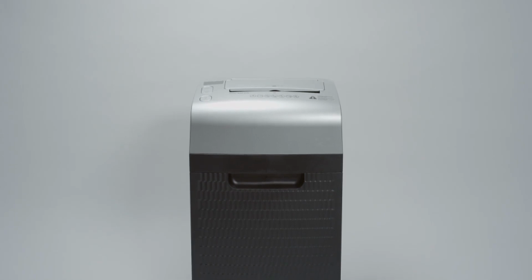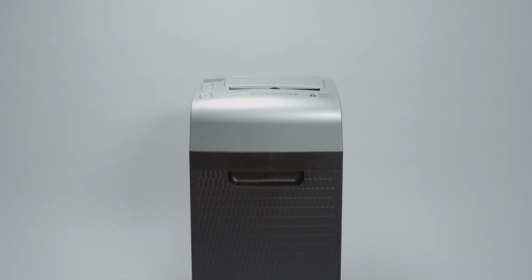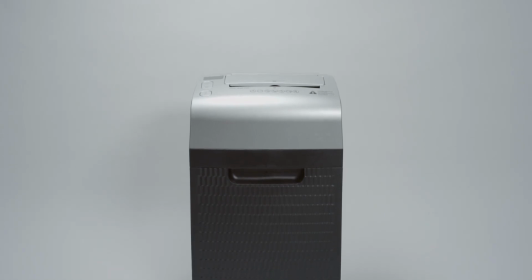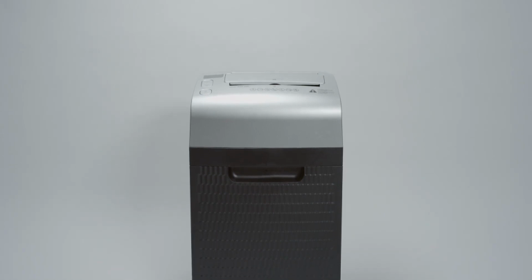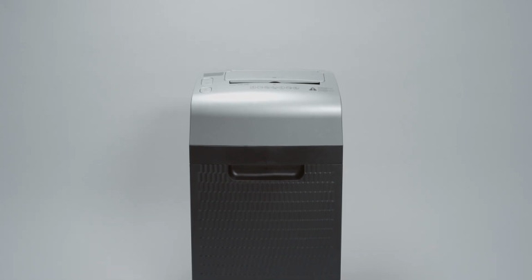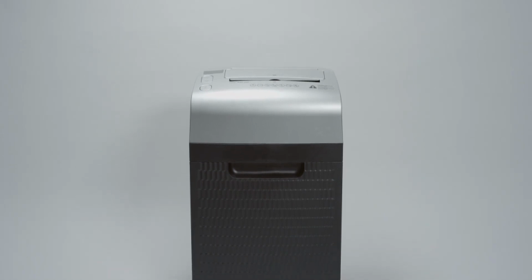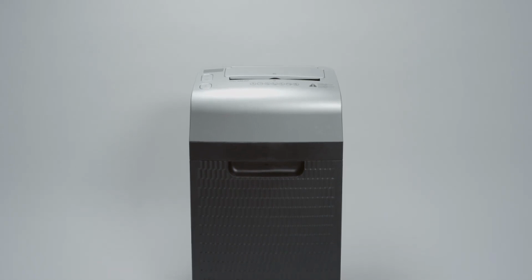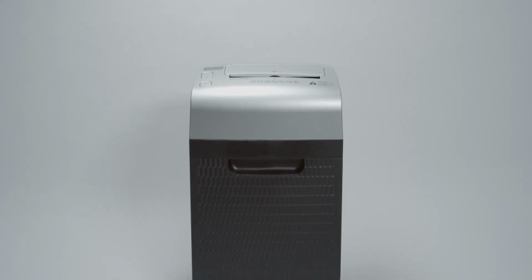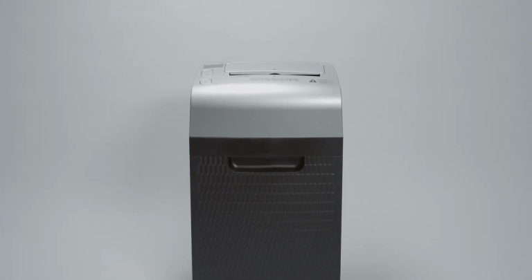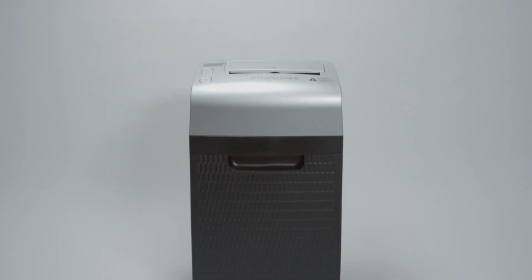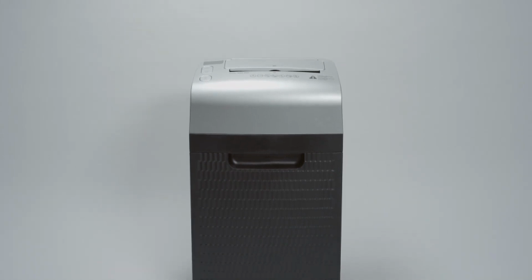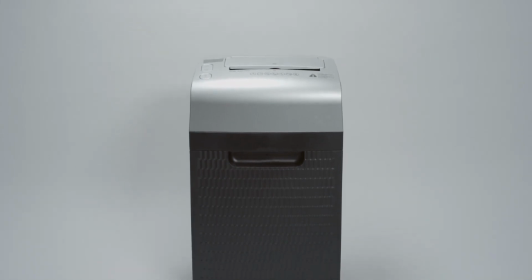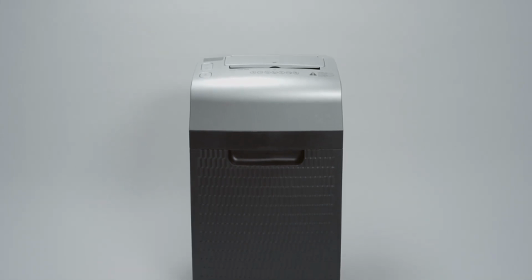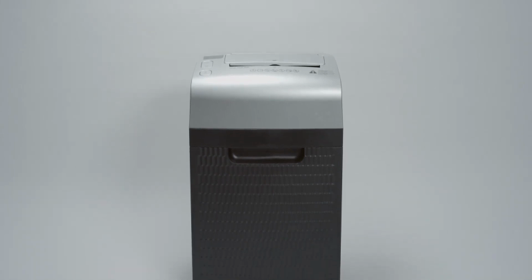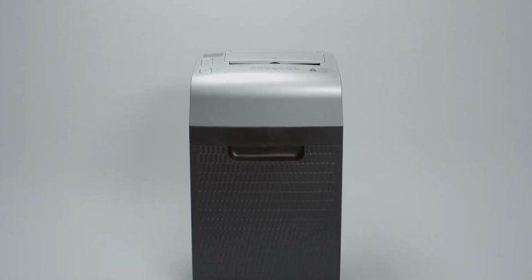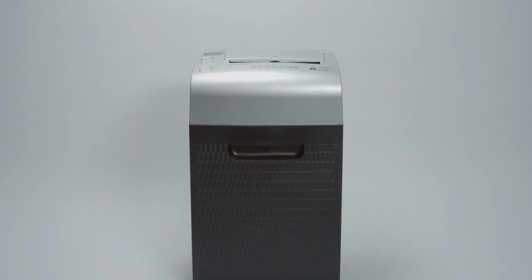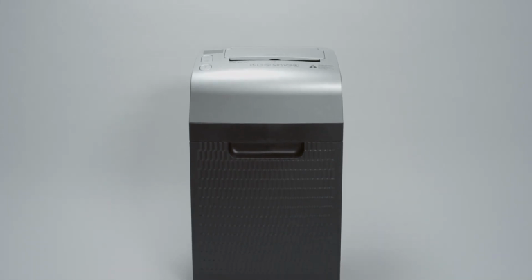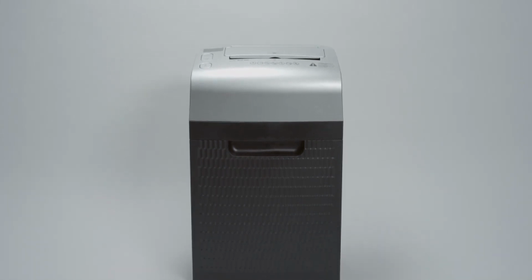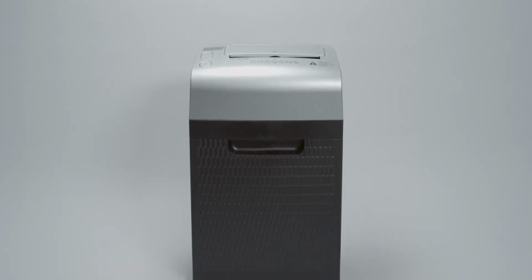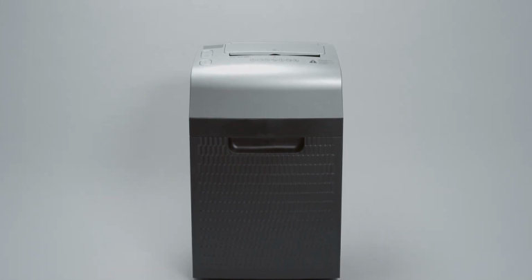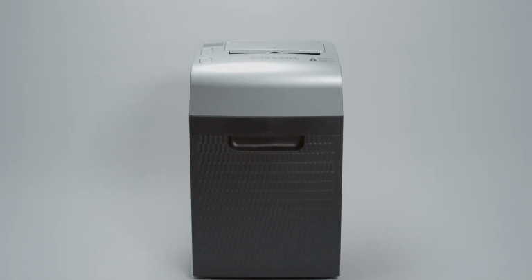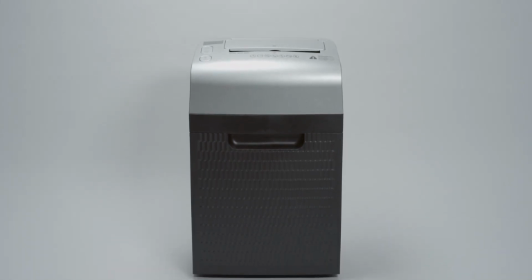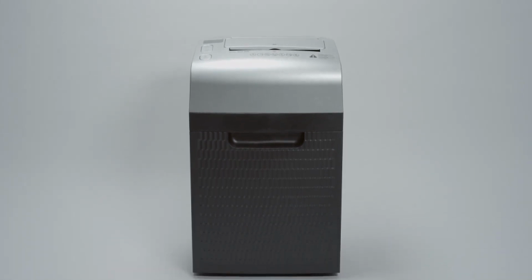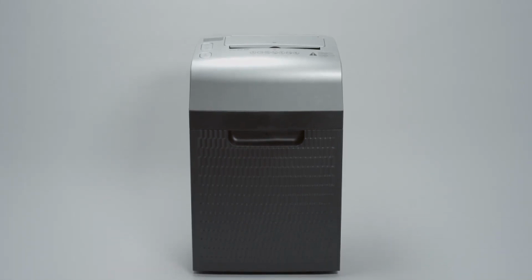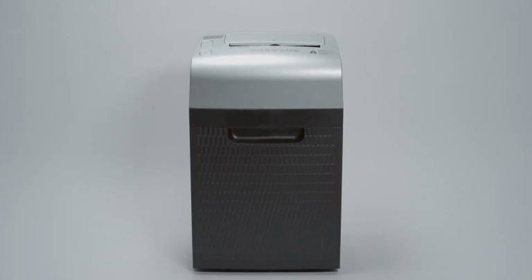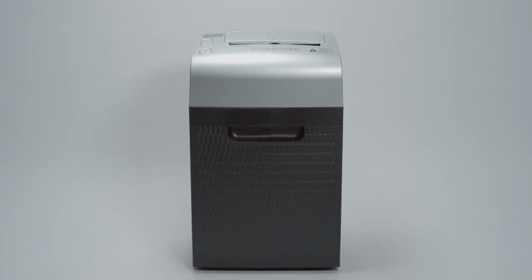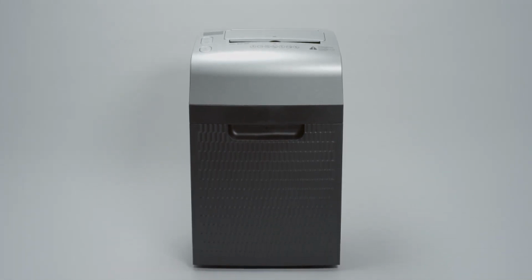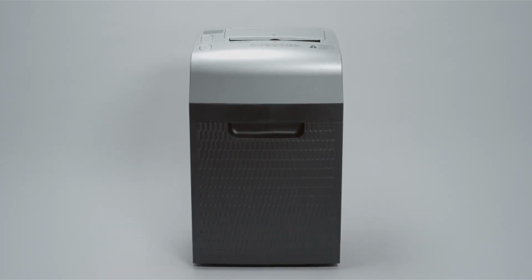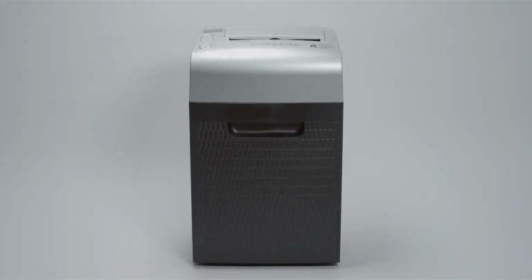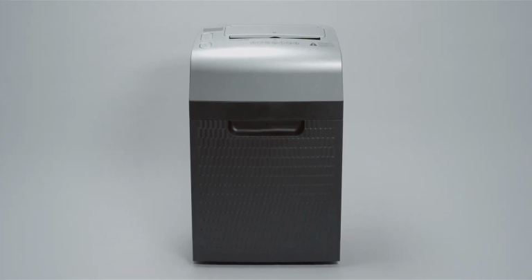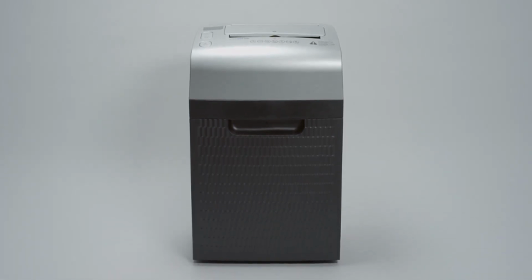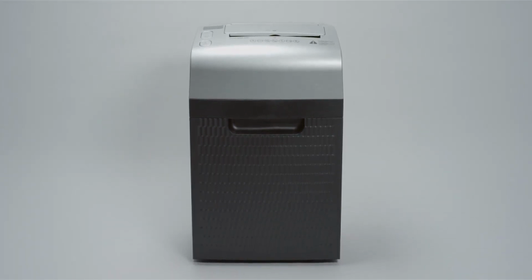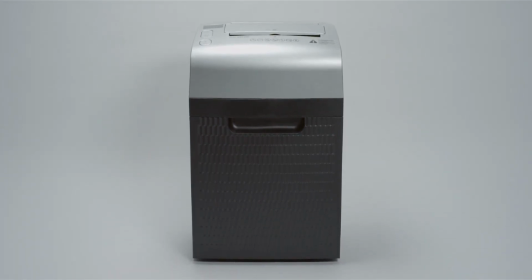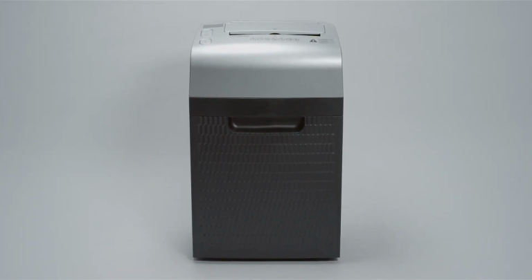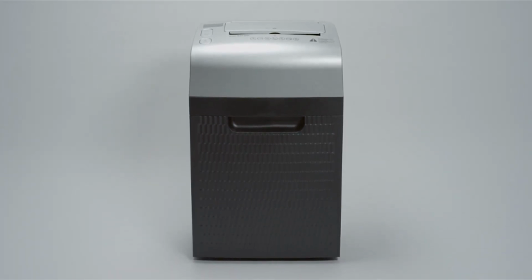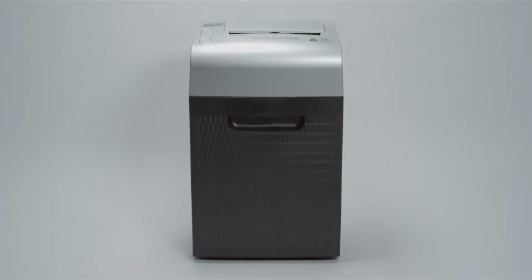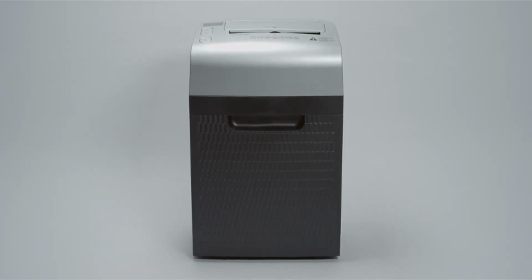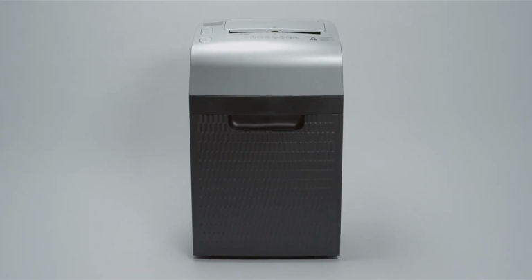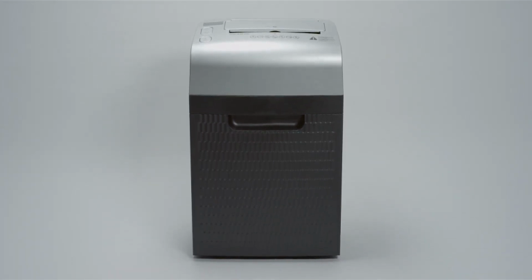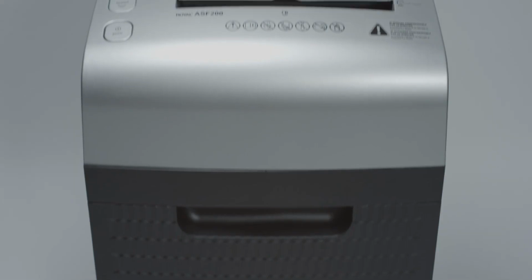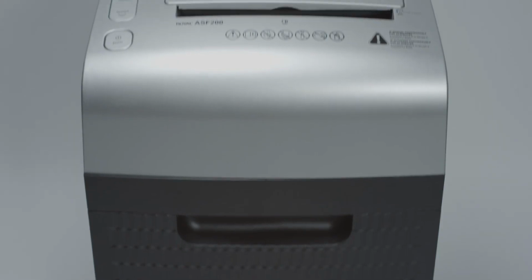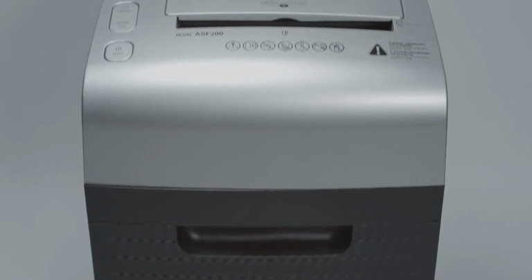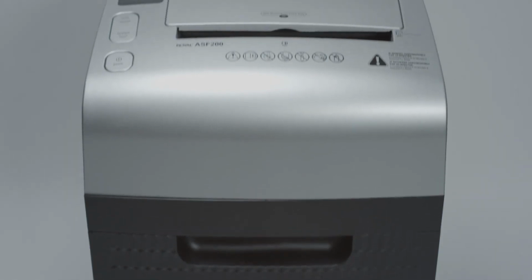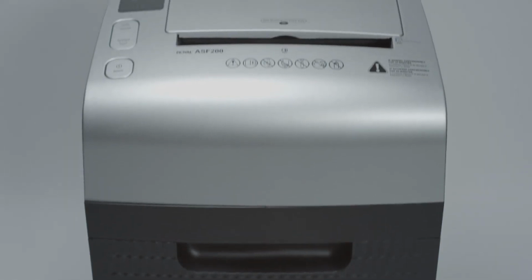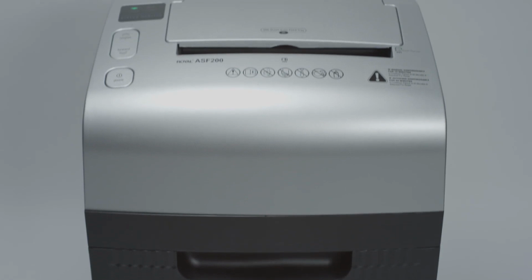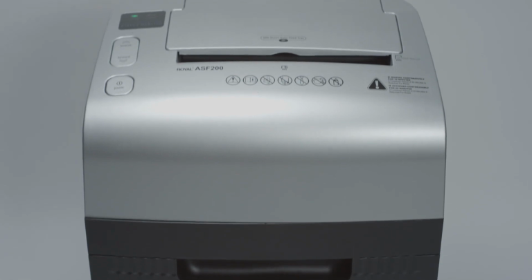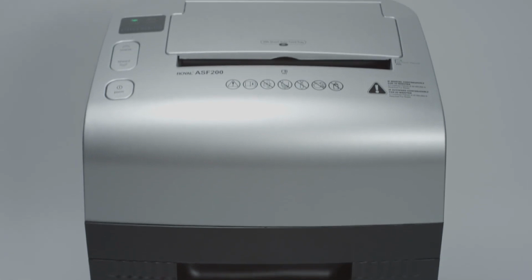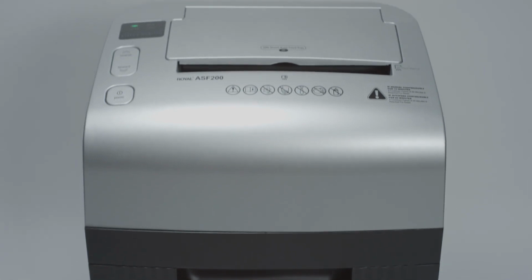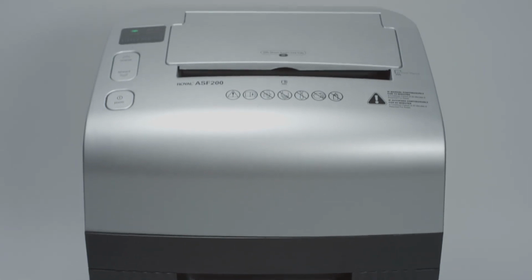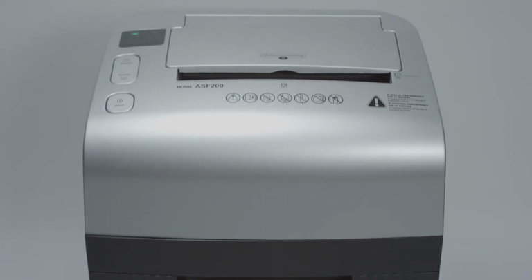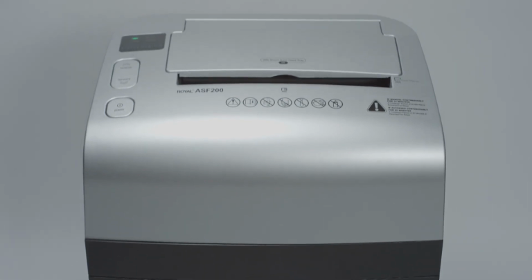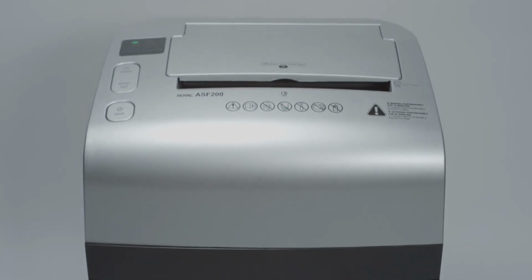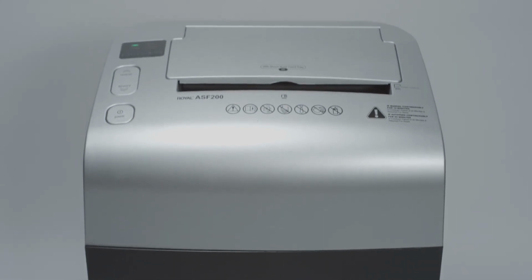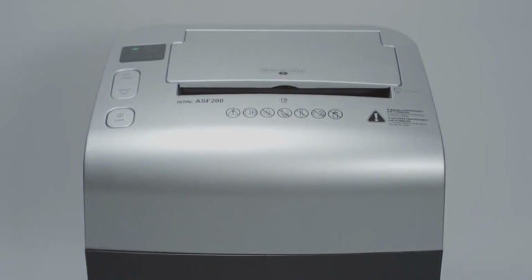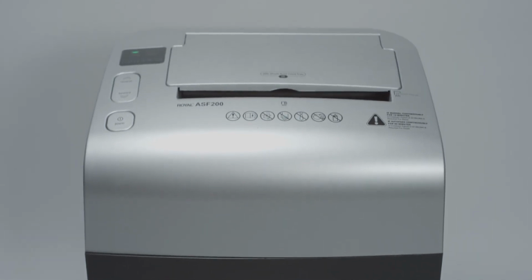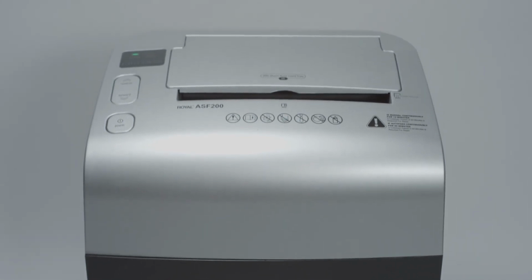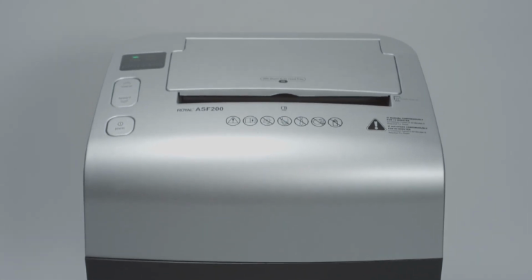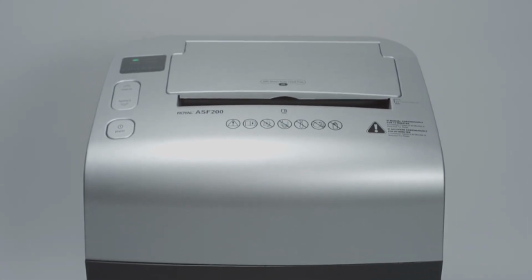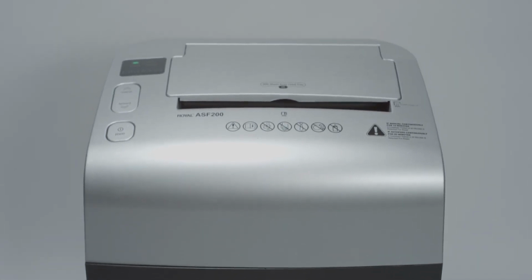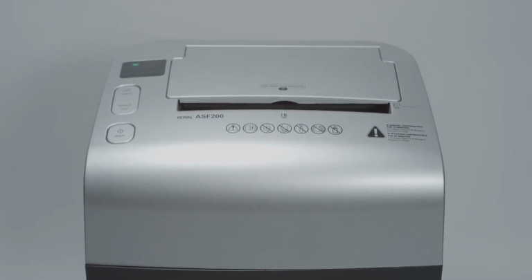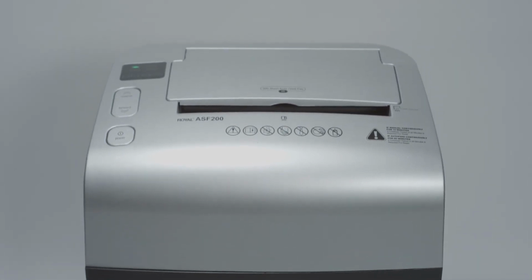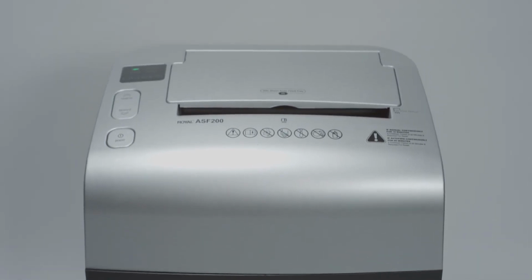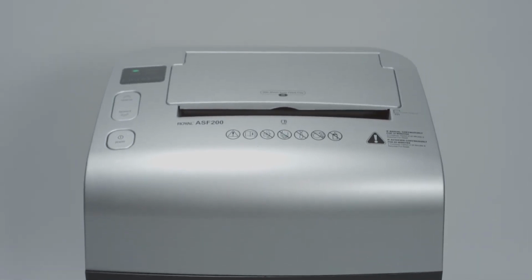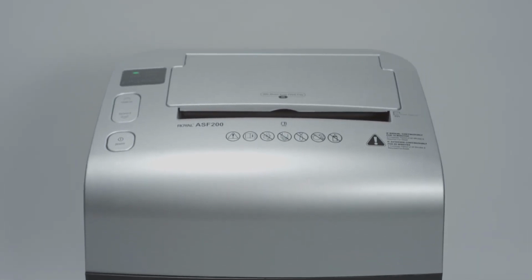The innovative Royal ASF200 Auto-Feed Micro-Cut Shredder delivers powerful shredding in a sleek, compact design.